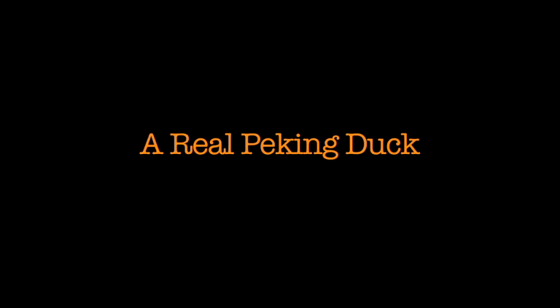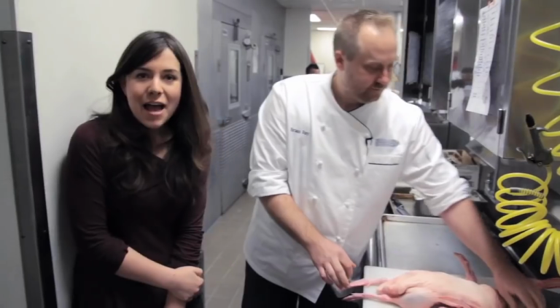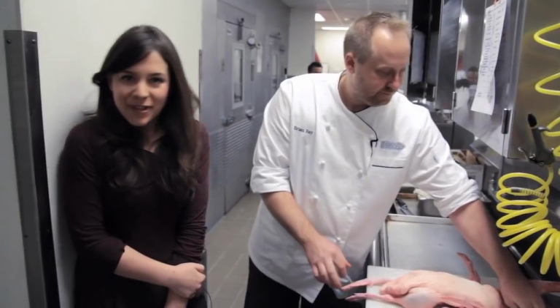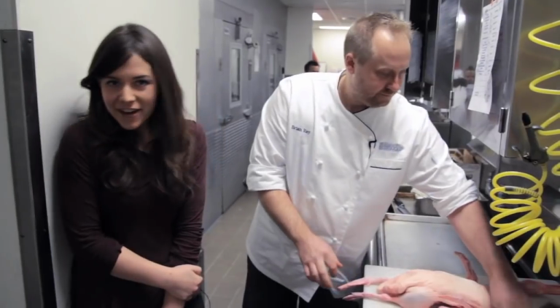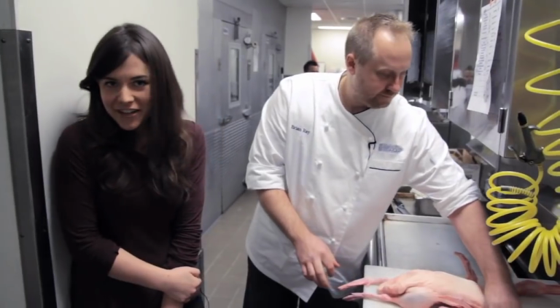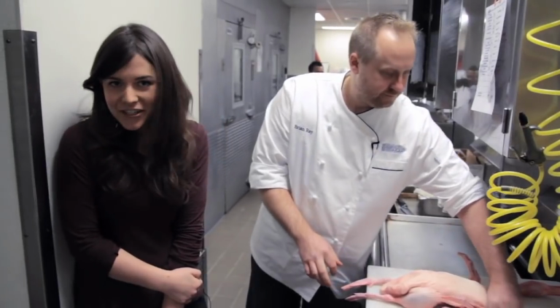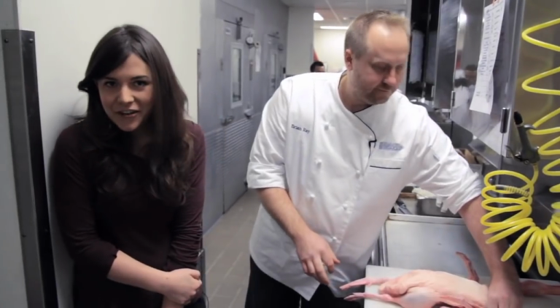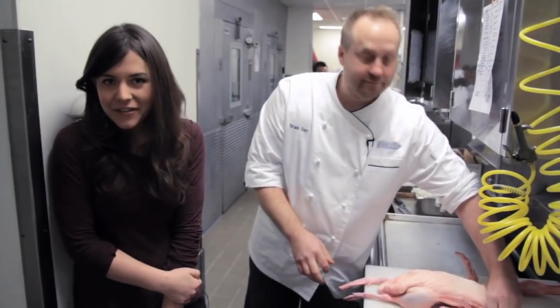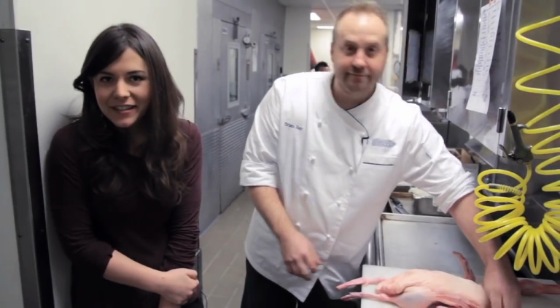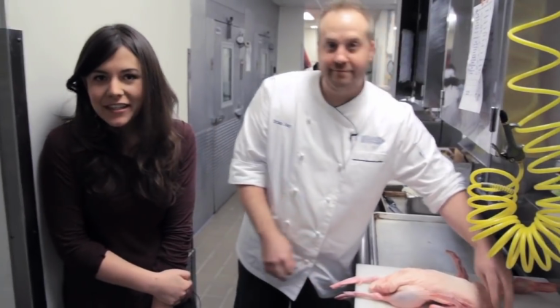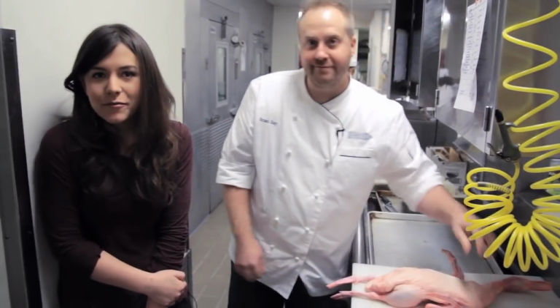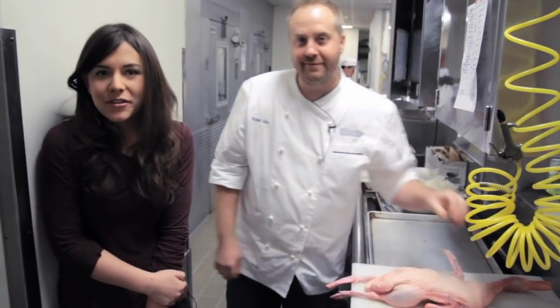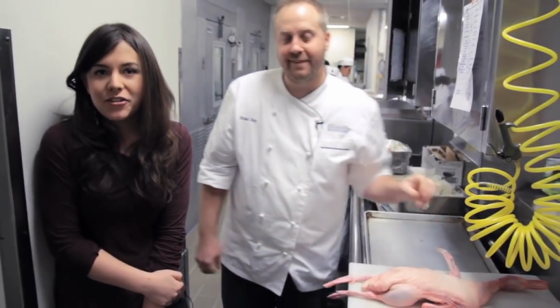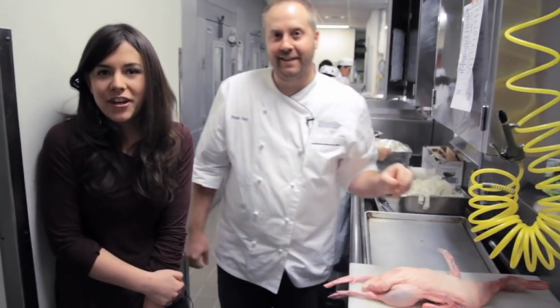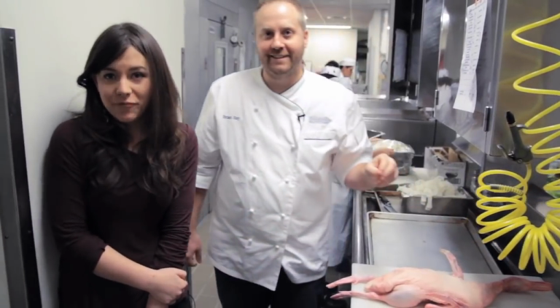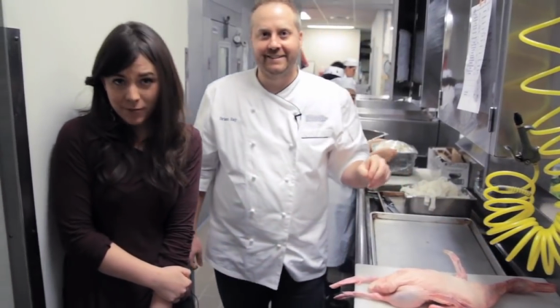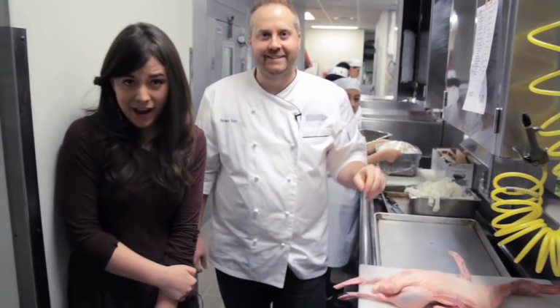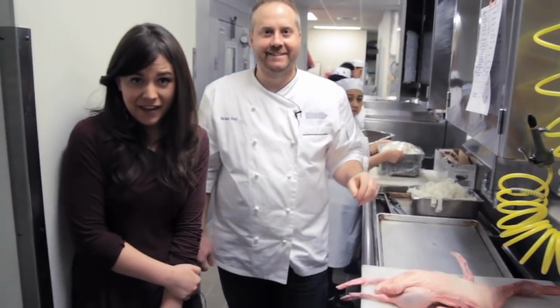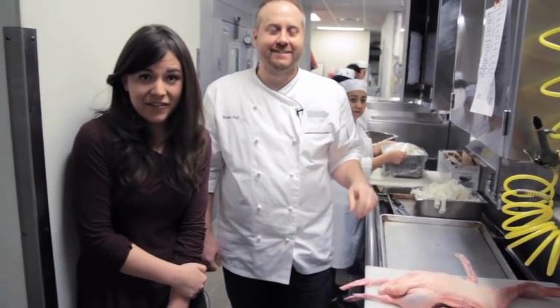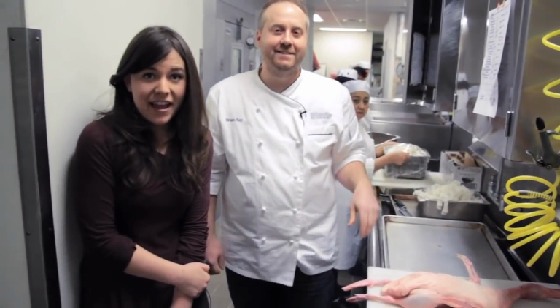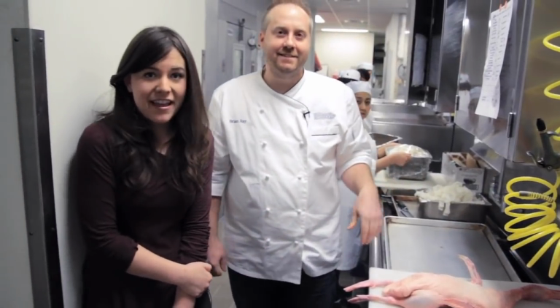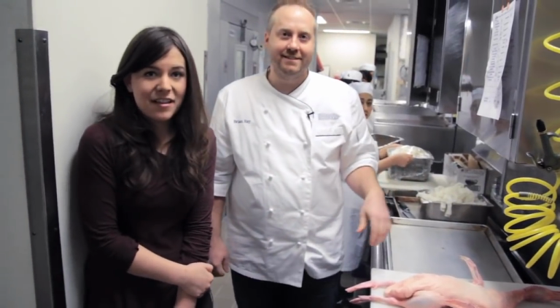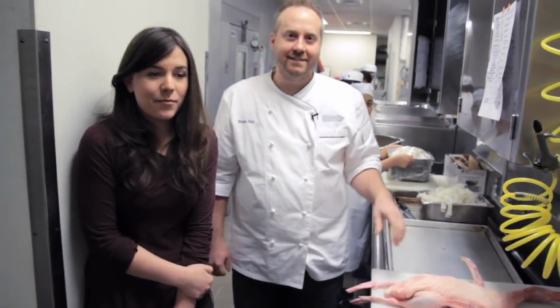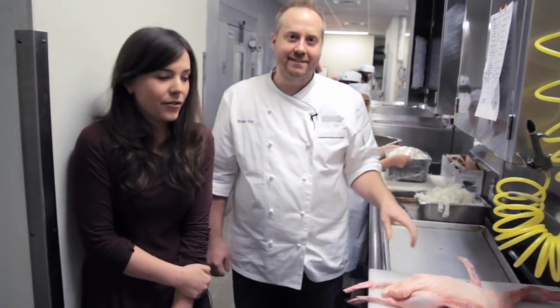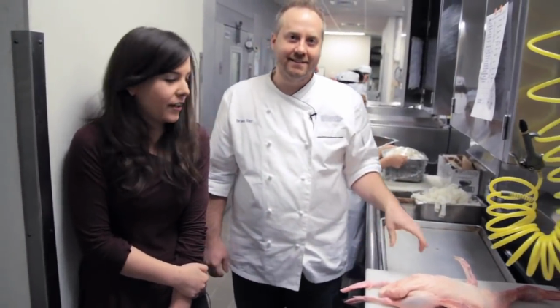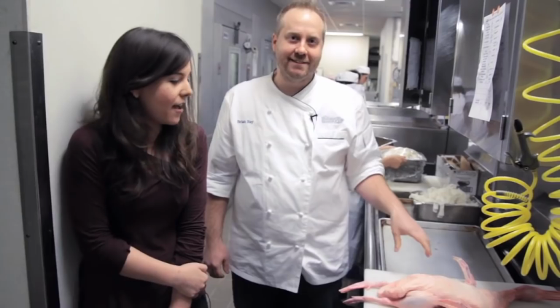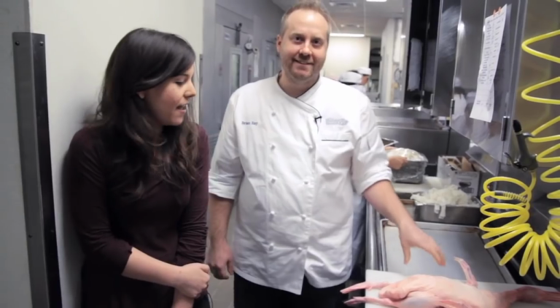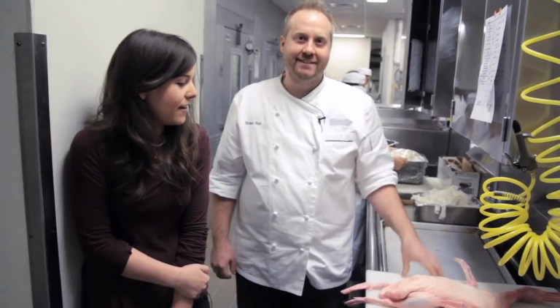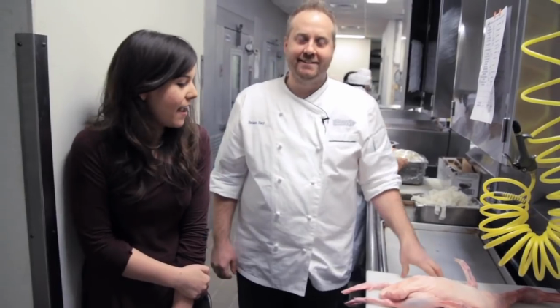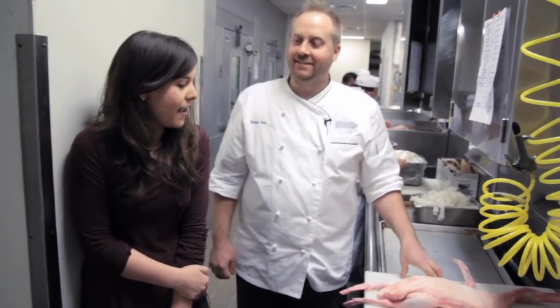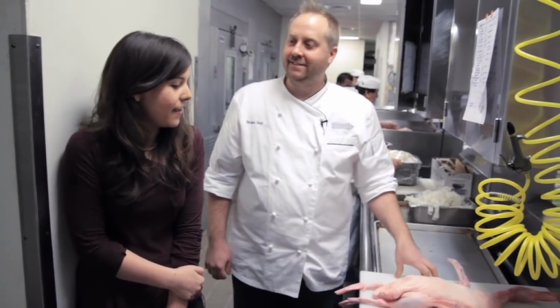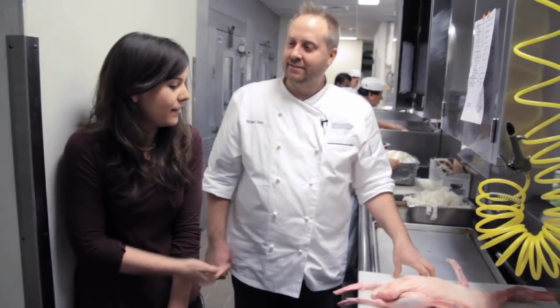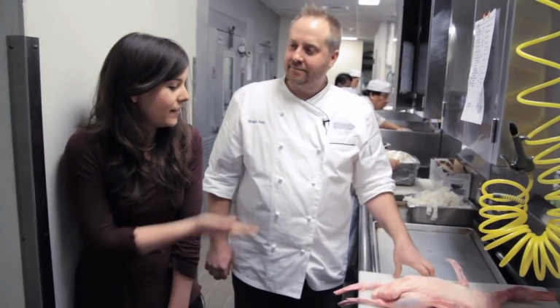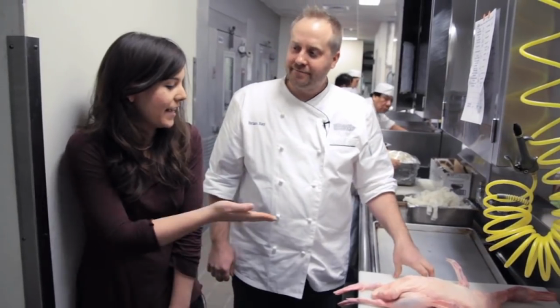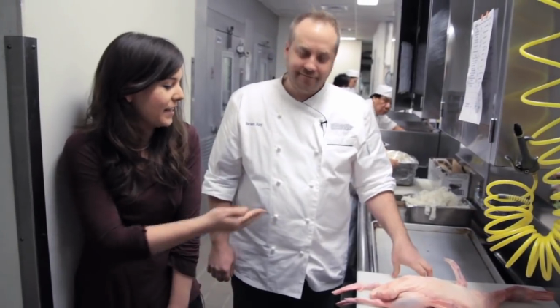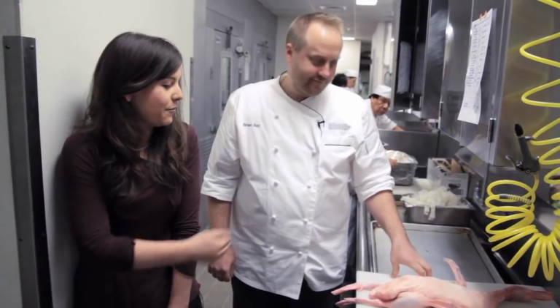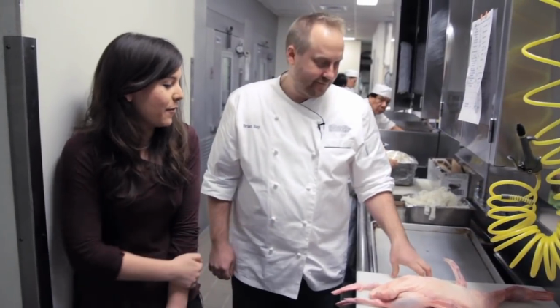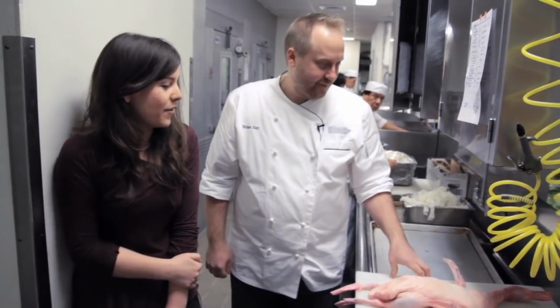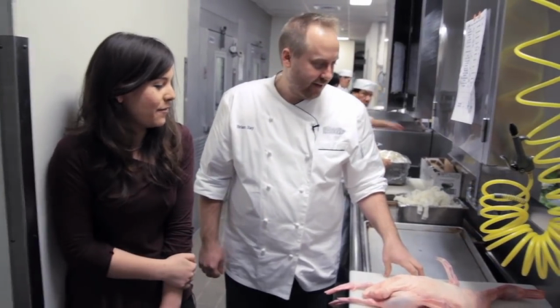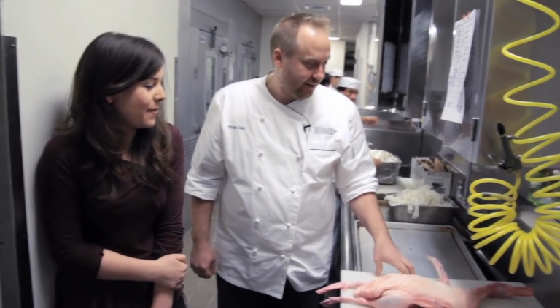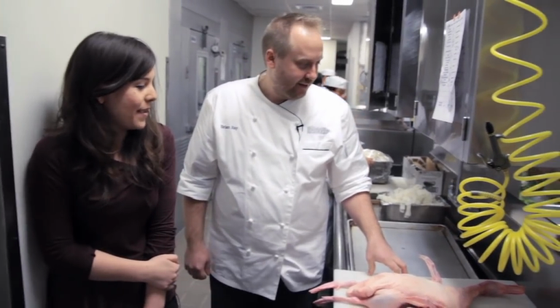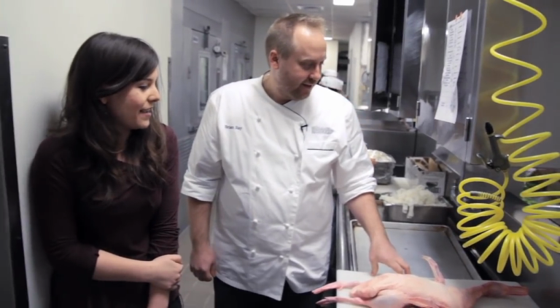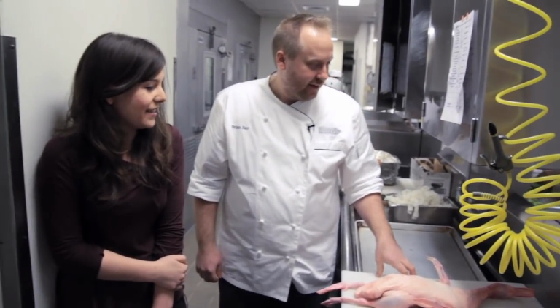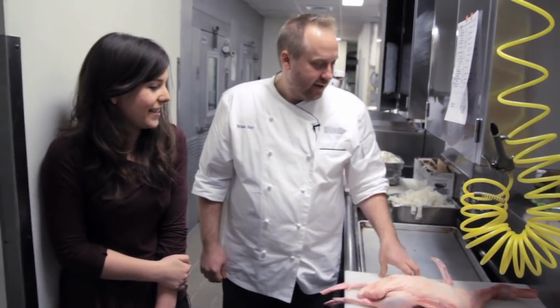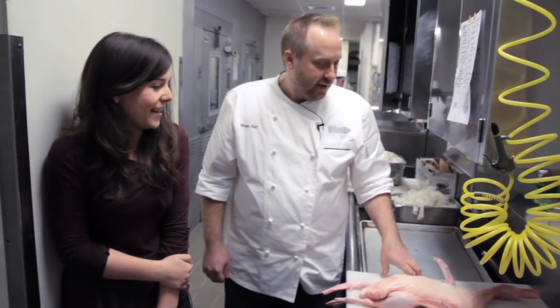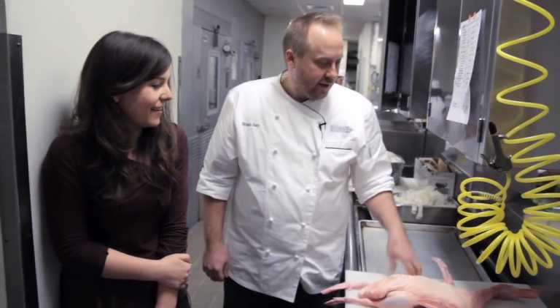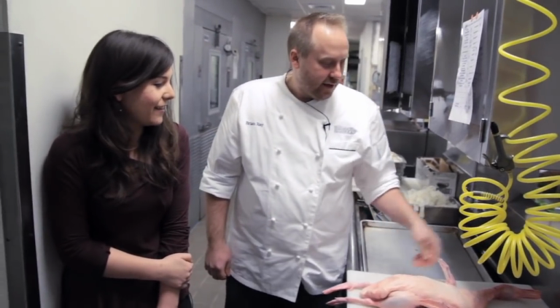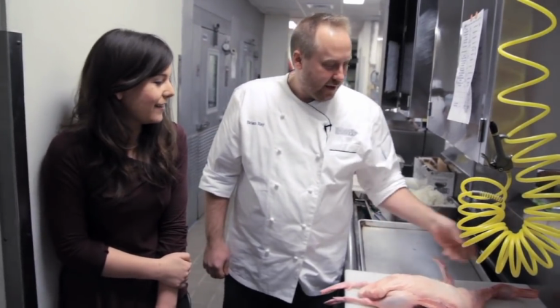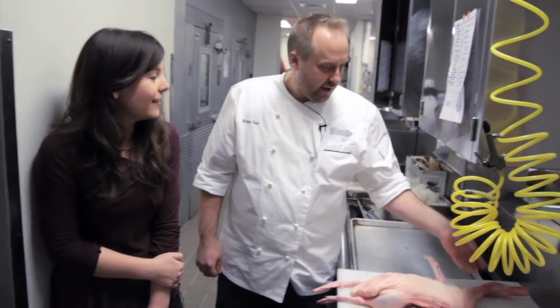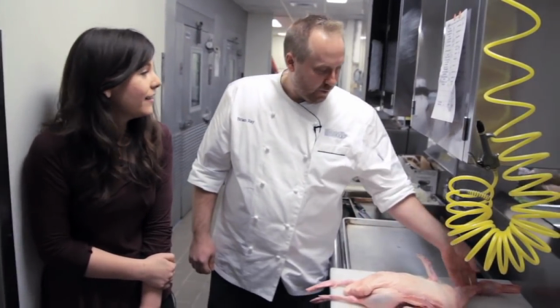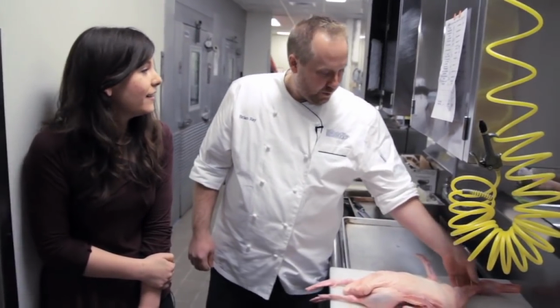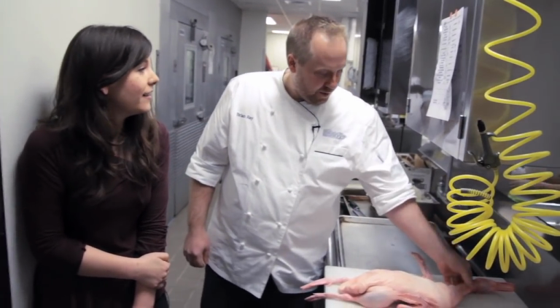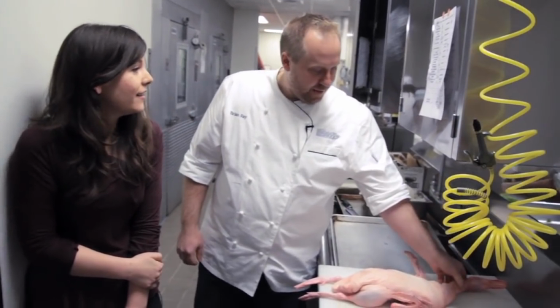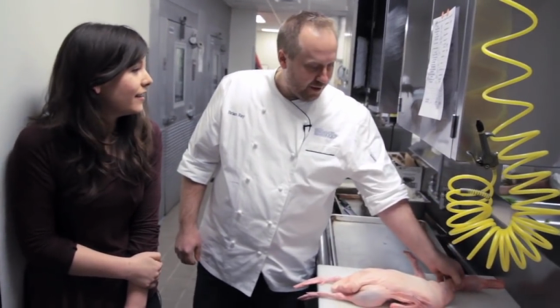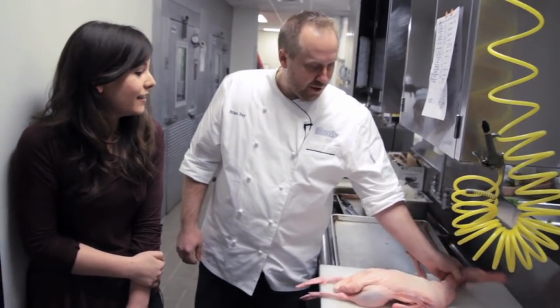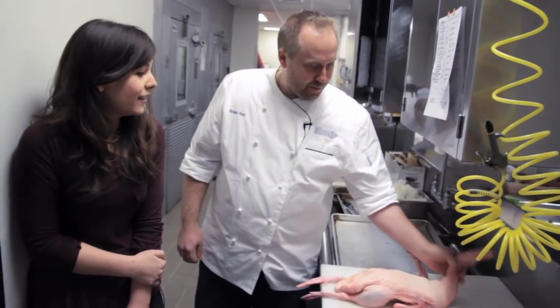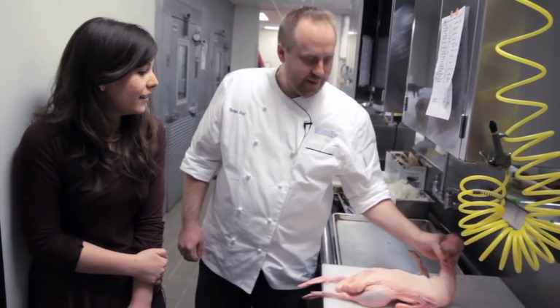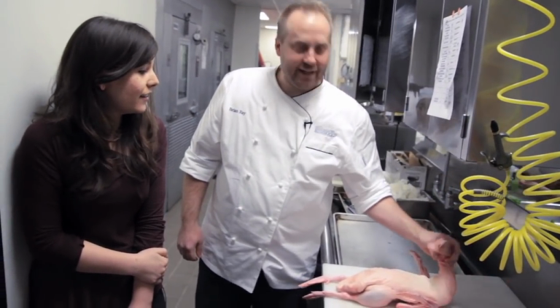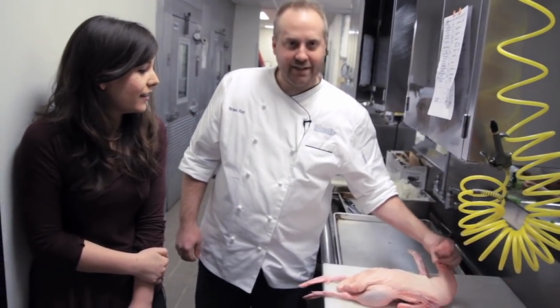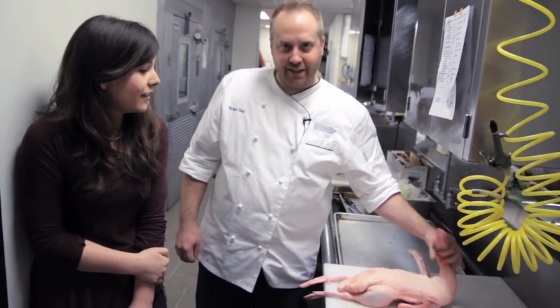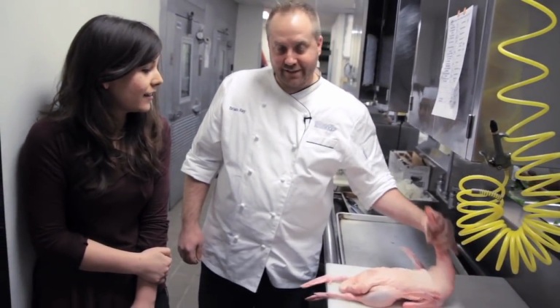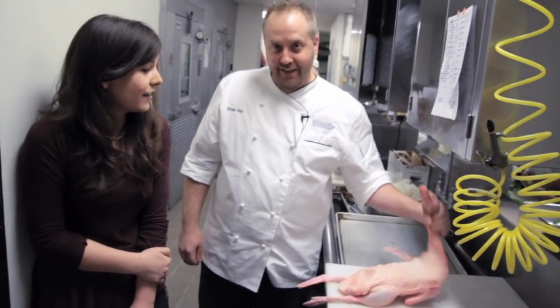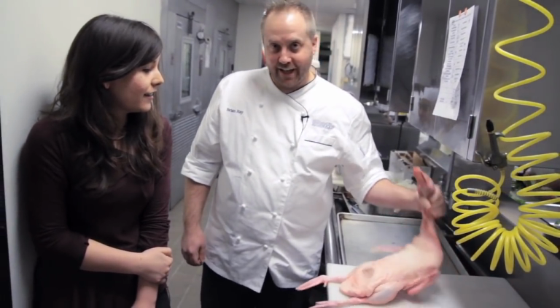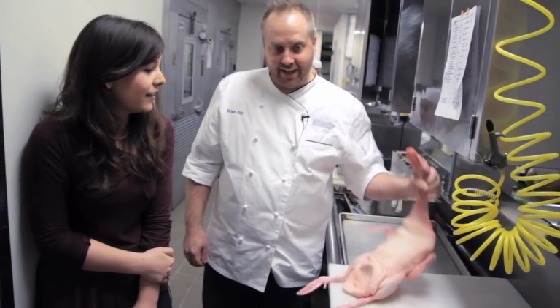I'm Kerry Jones here with Chef Brian Ray at BudaCon. Tell us what we're going to be making today. We're gonna make our Peking duck today.